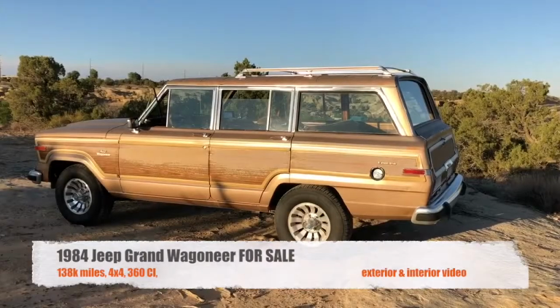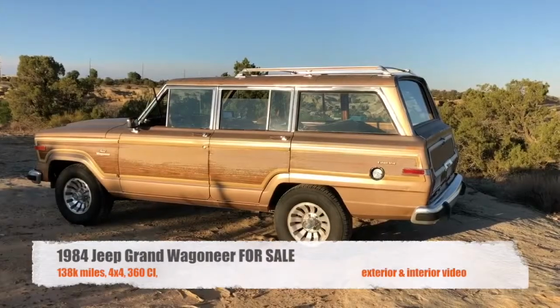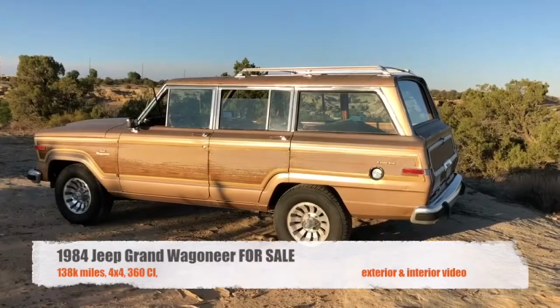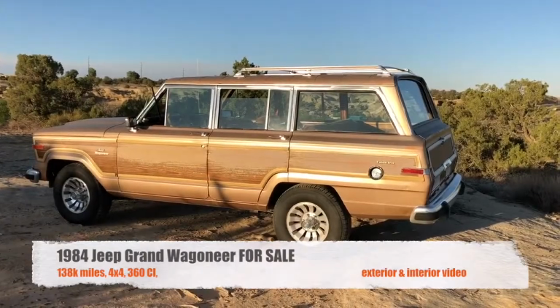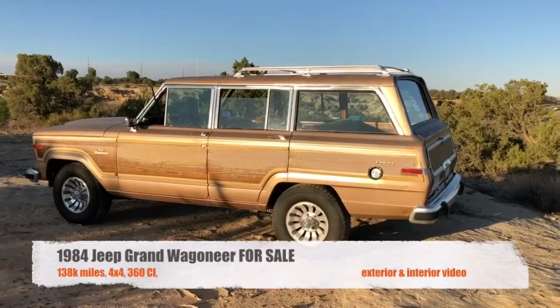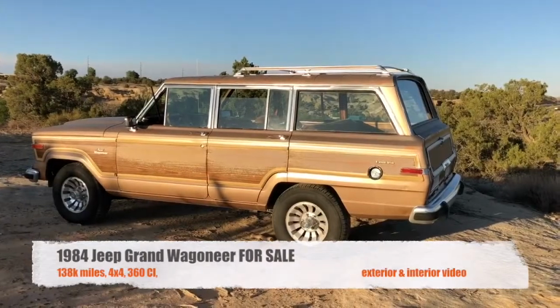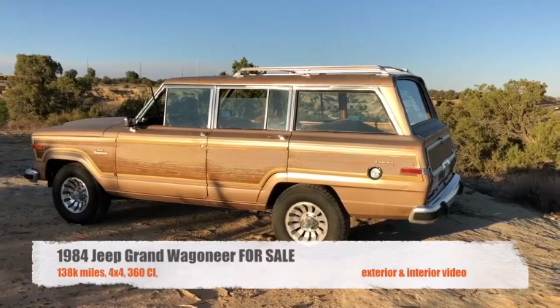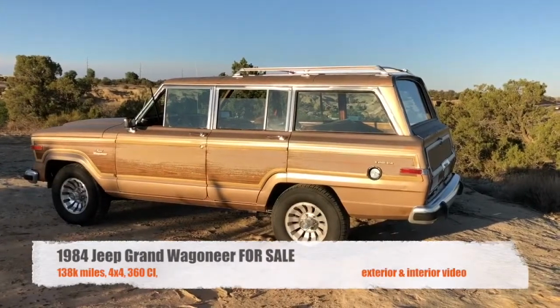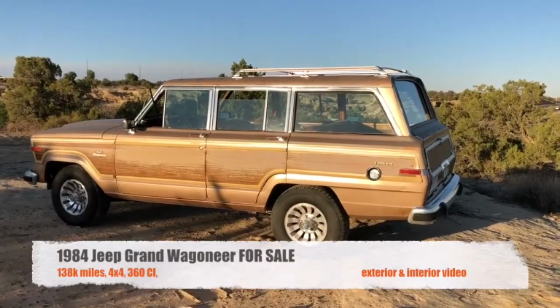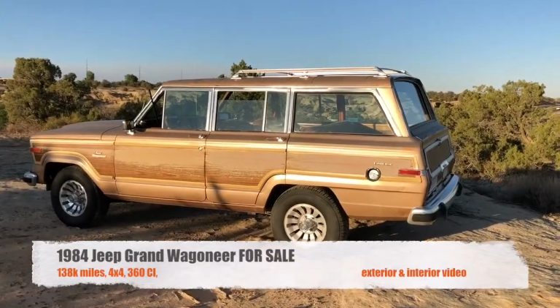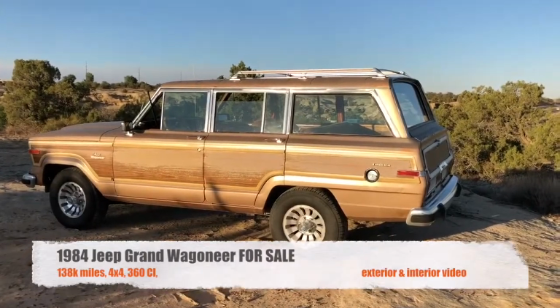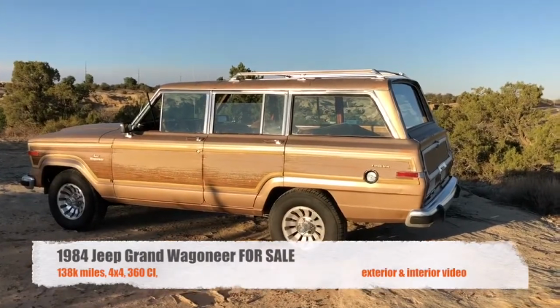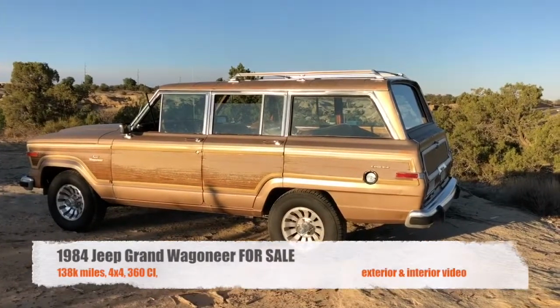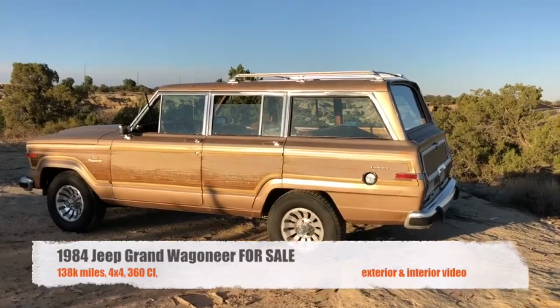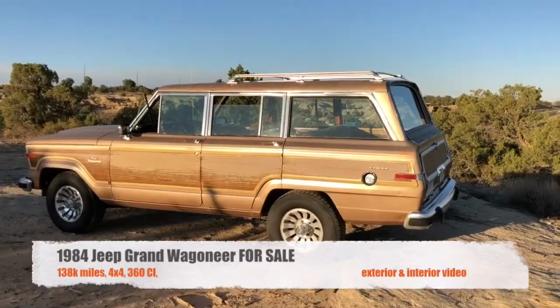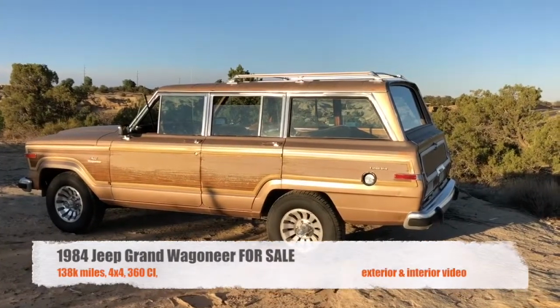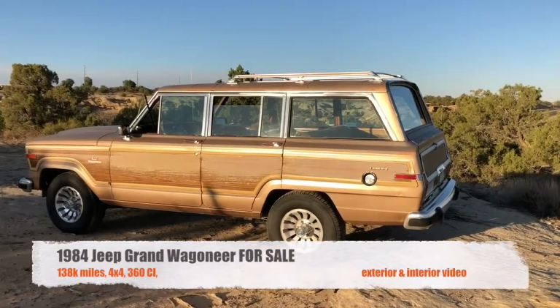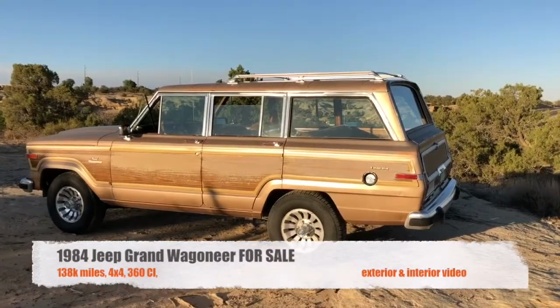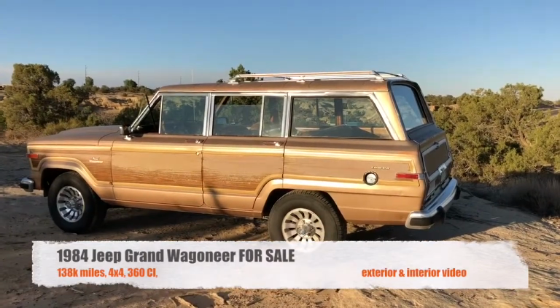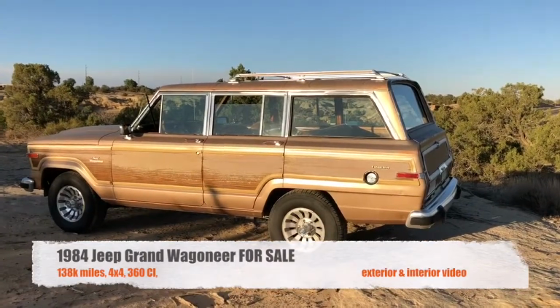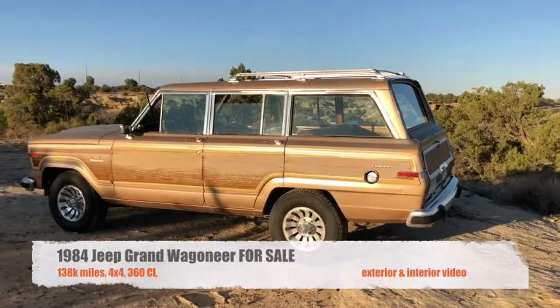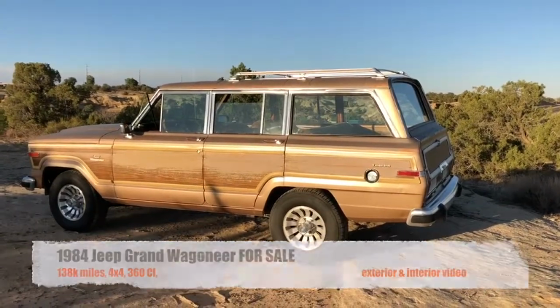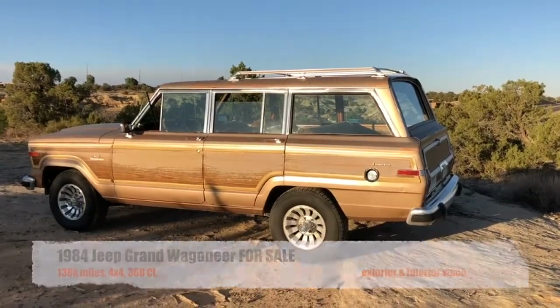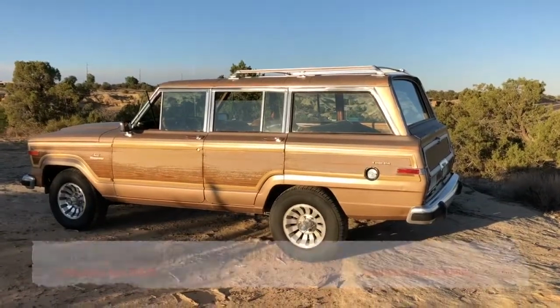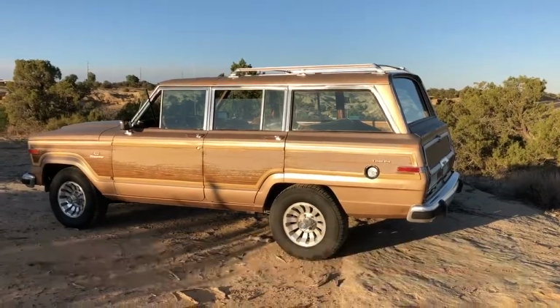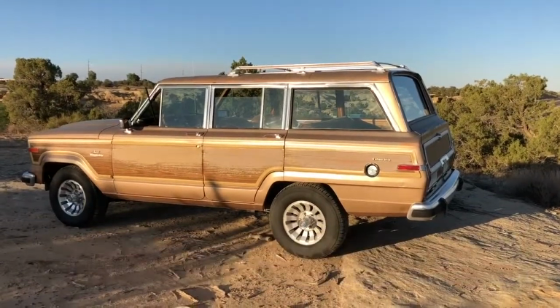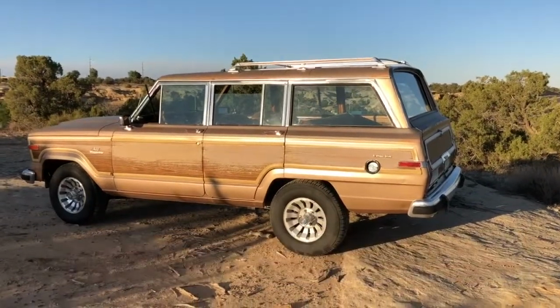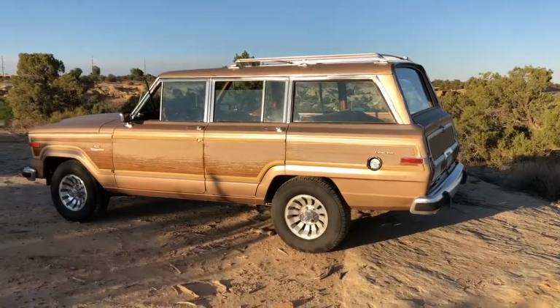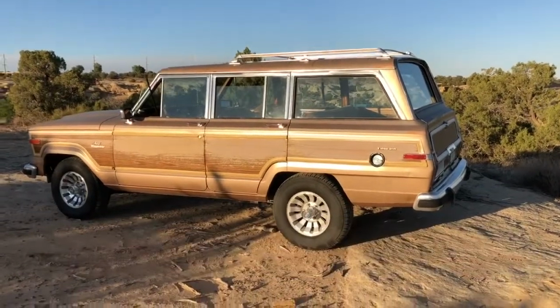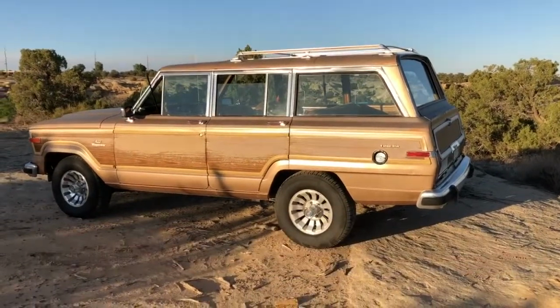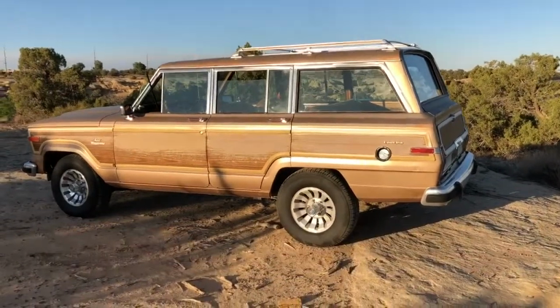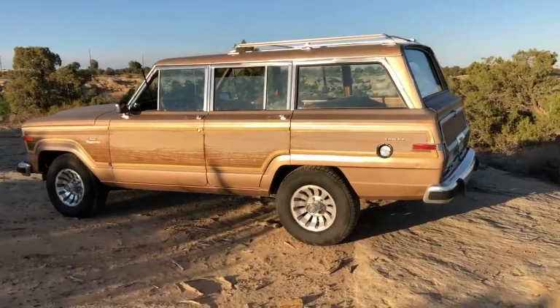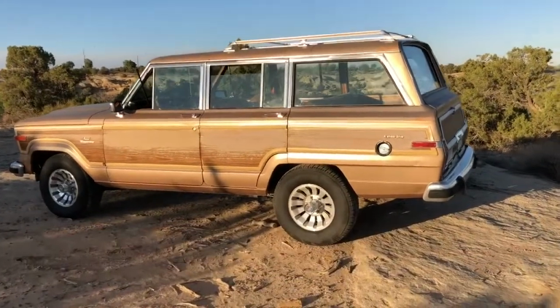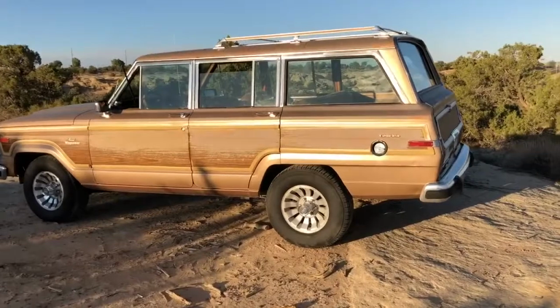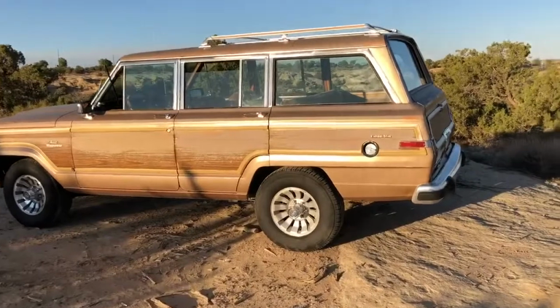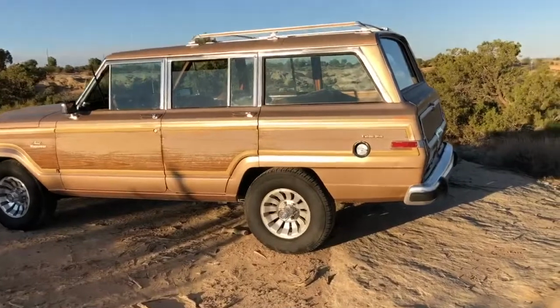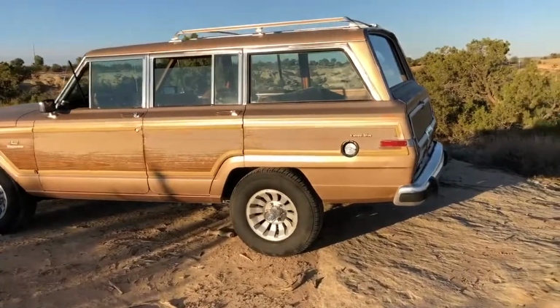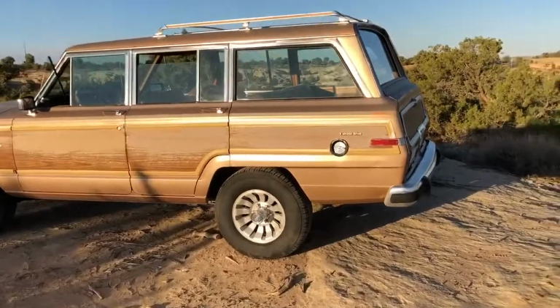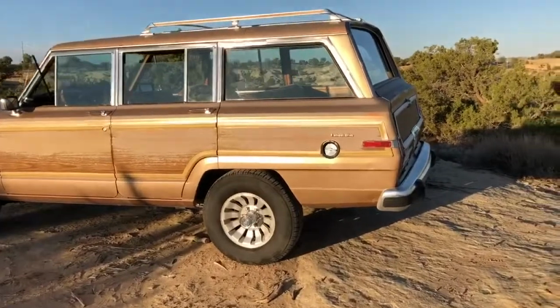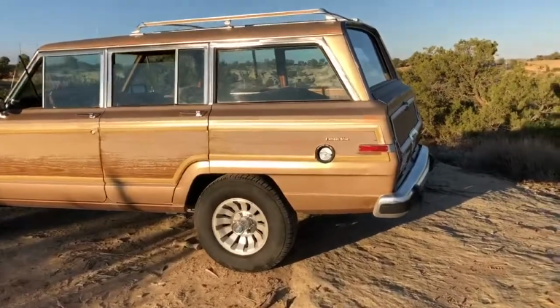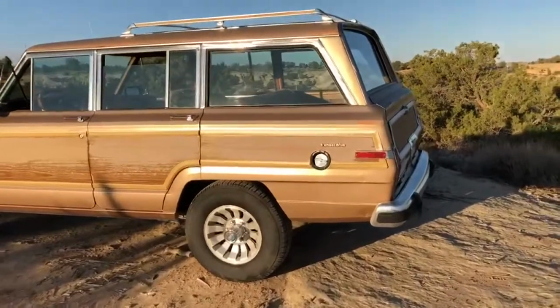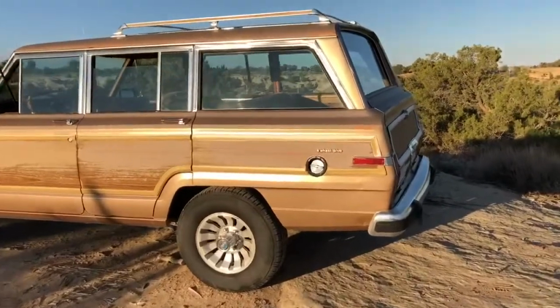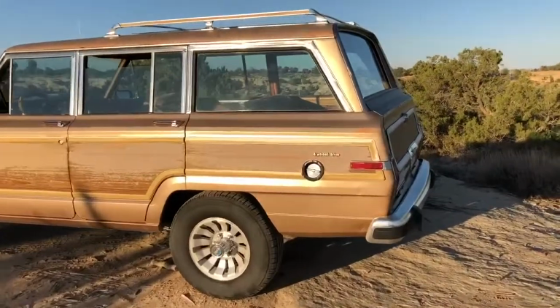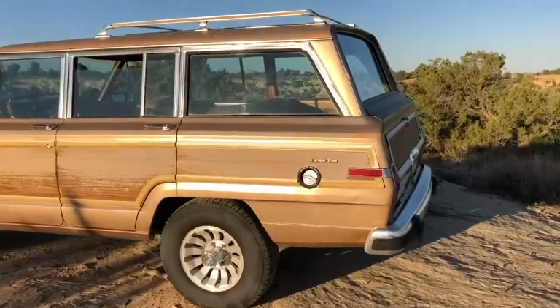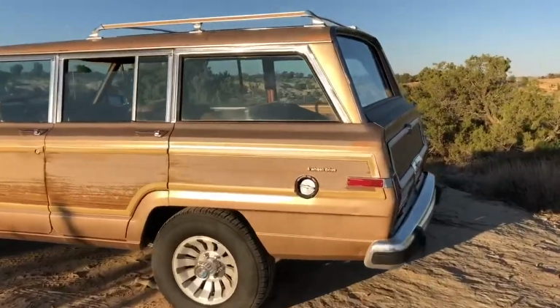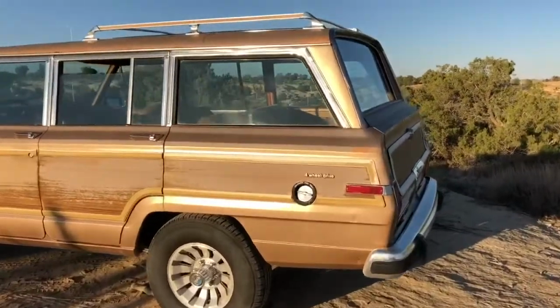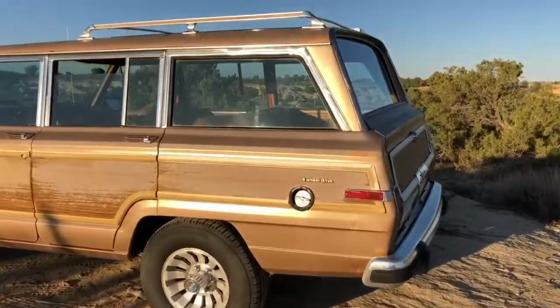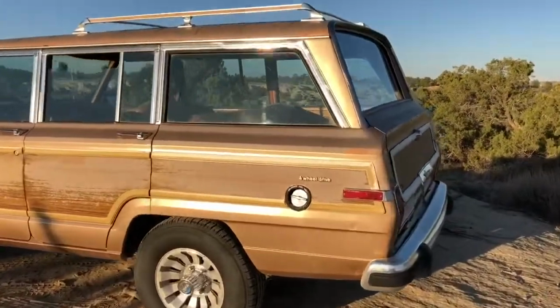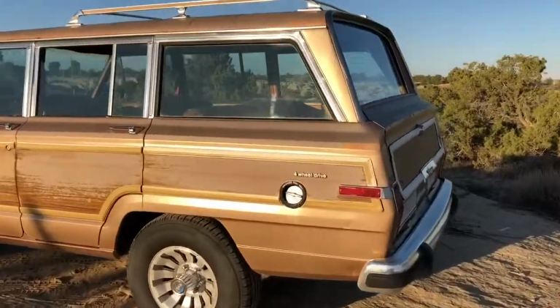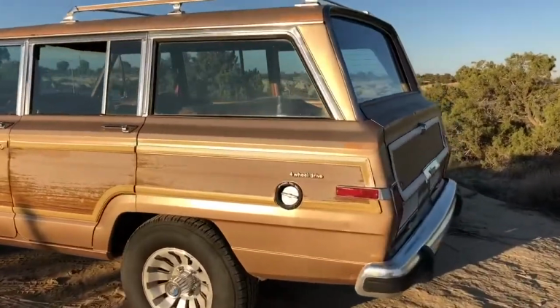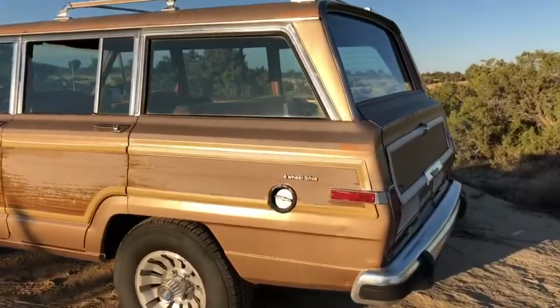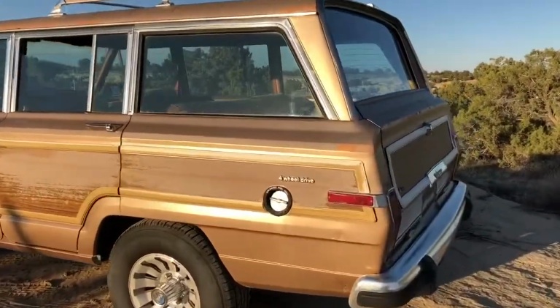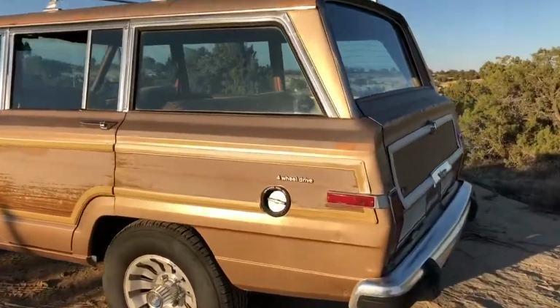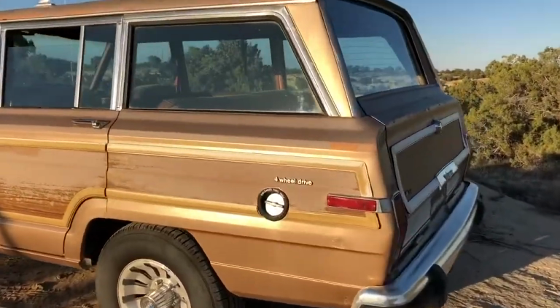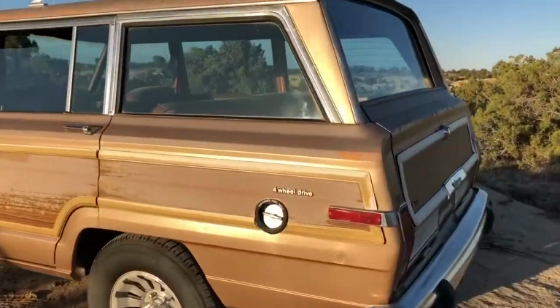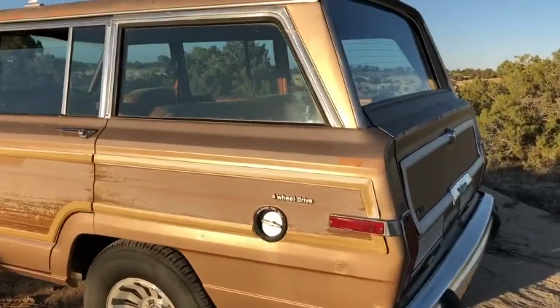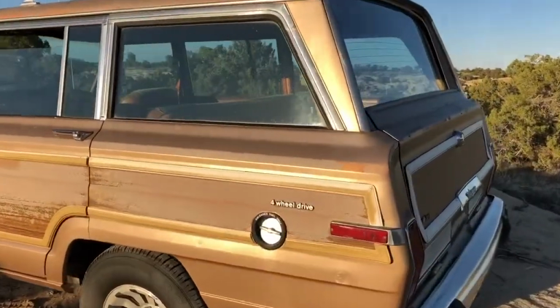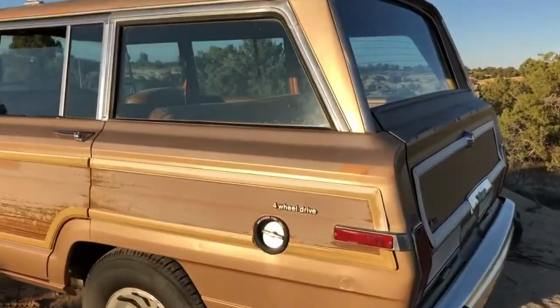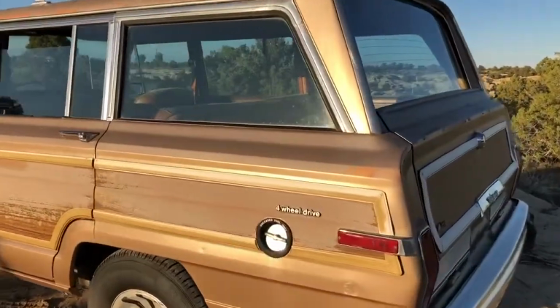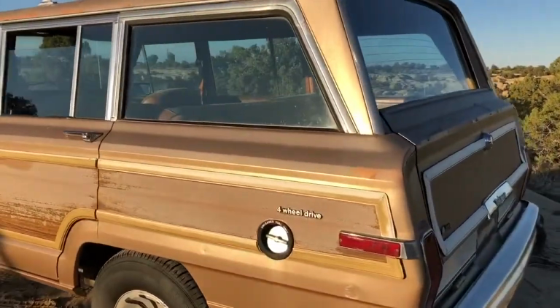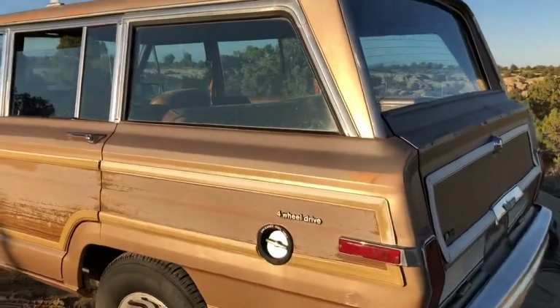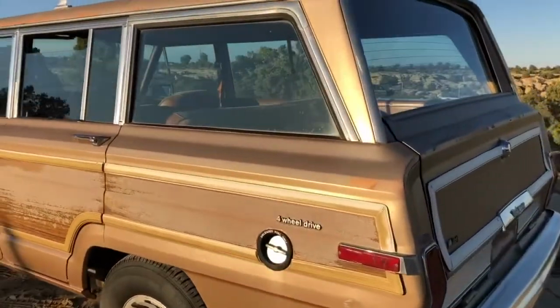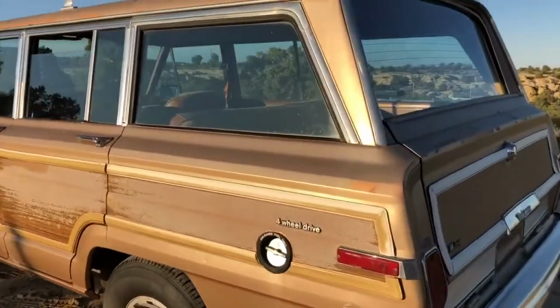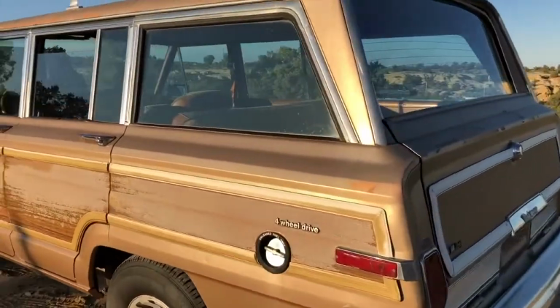I'm going to do a video walk around of the Jeep right now, kind of point out some of the highlights and flaws.